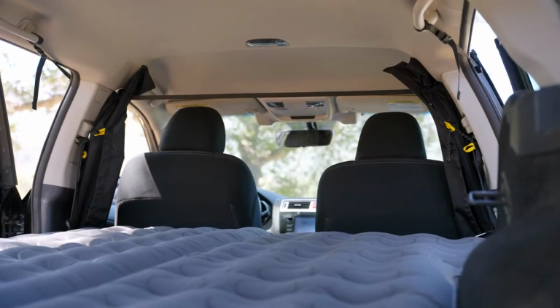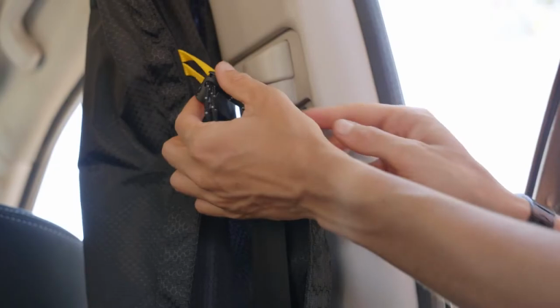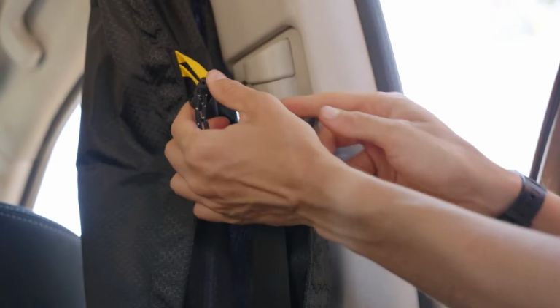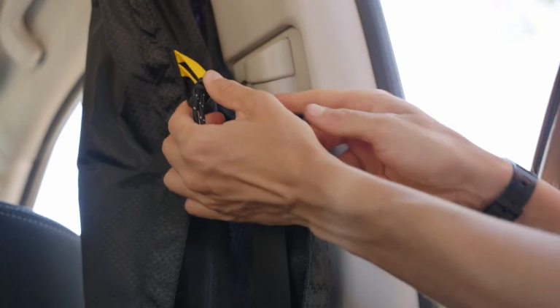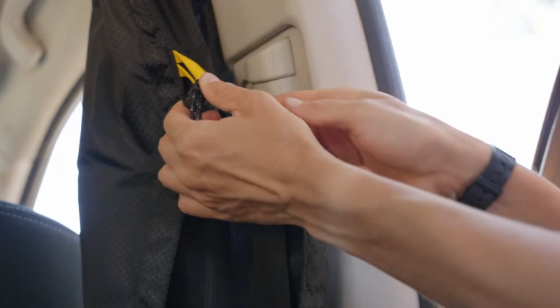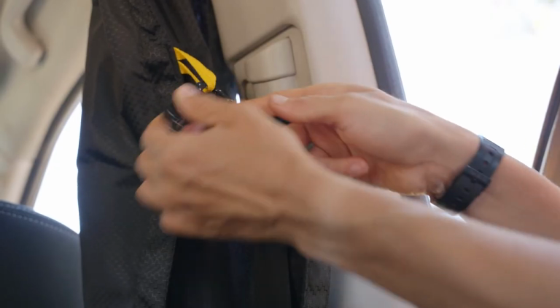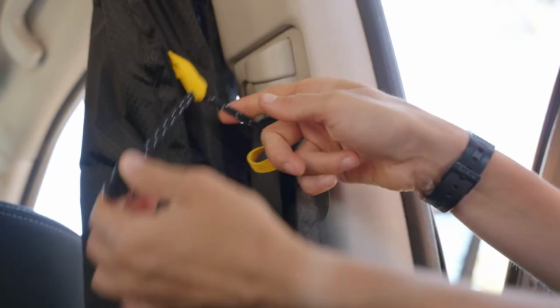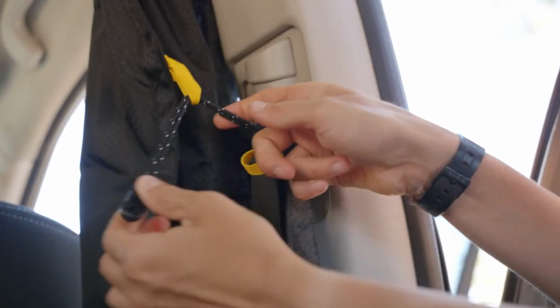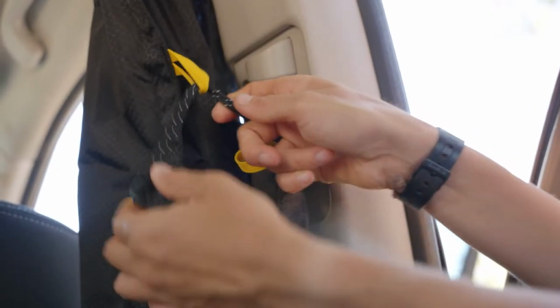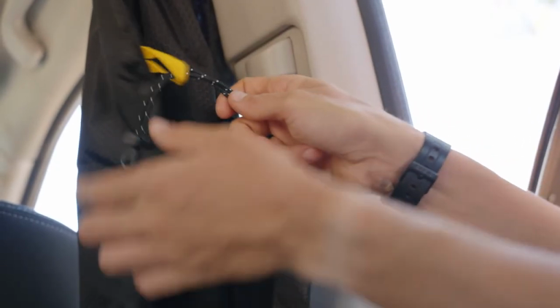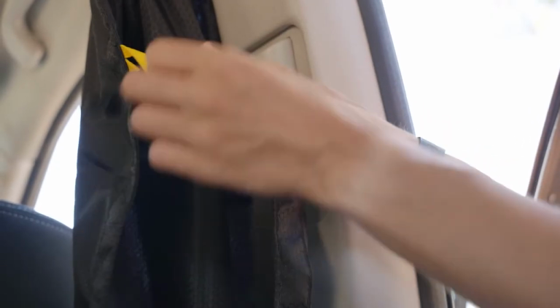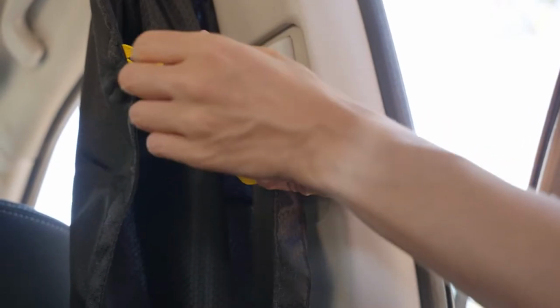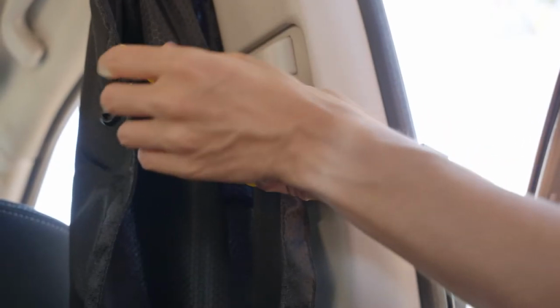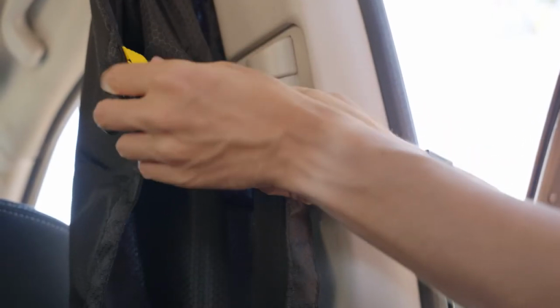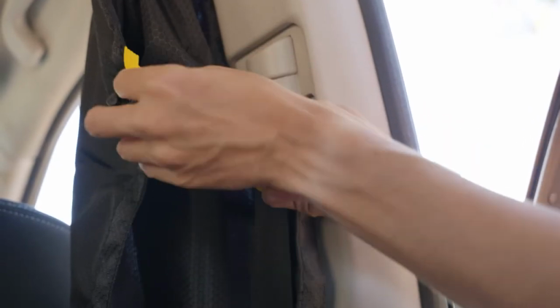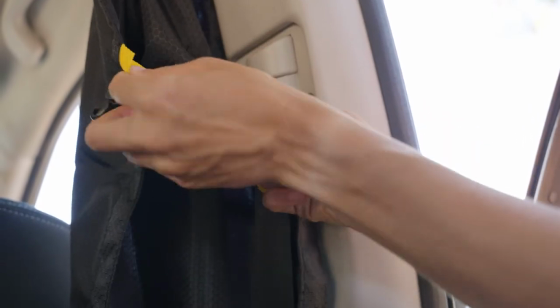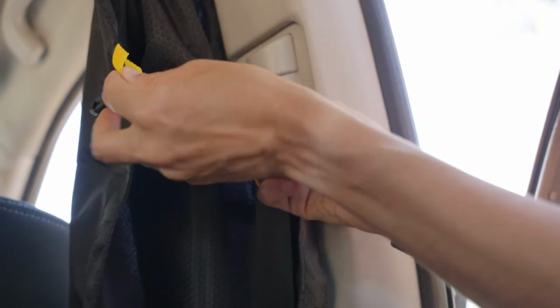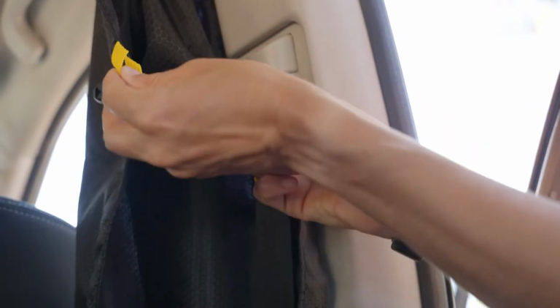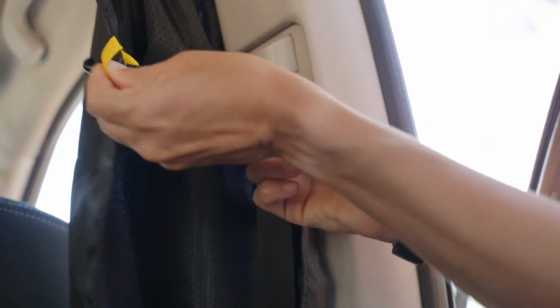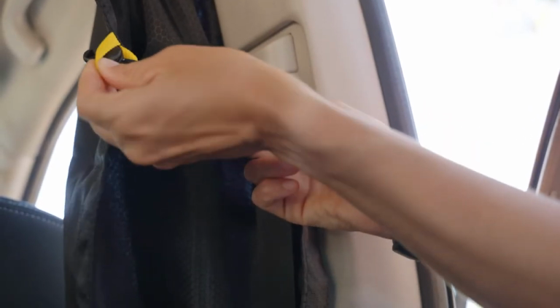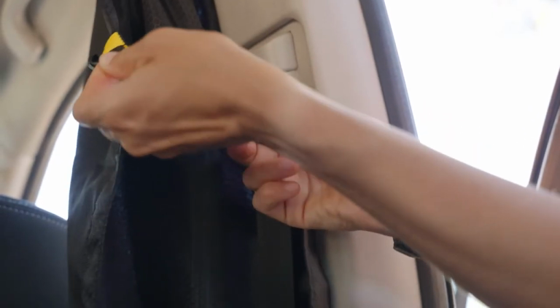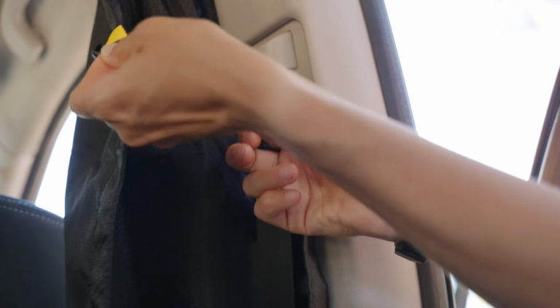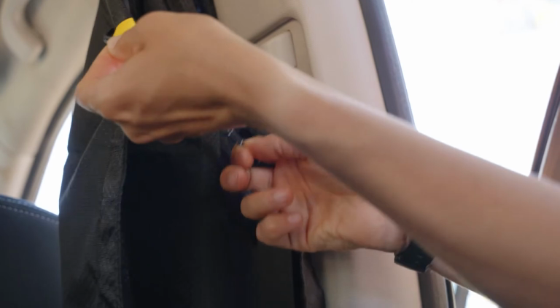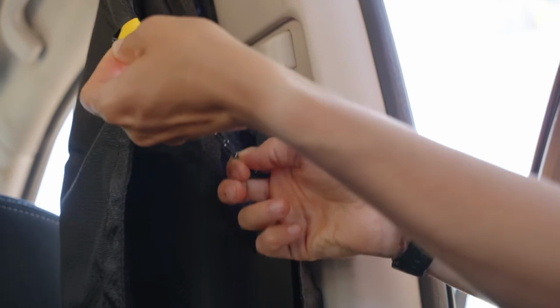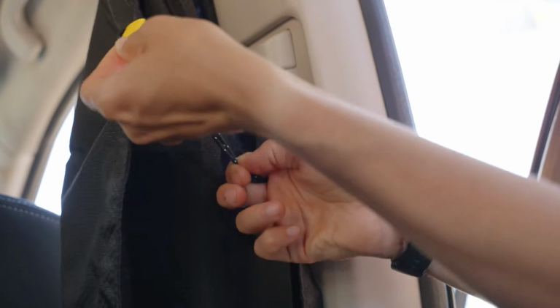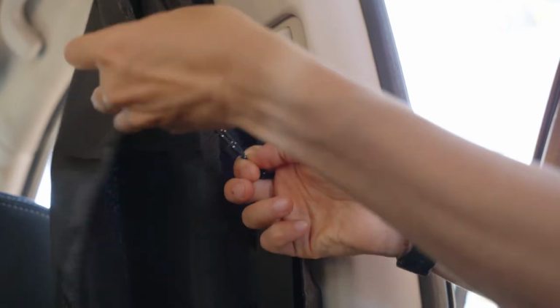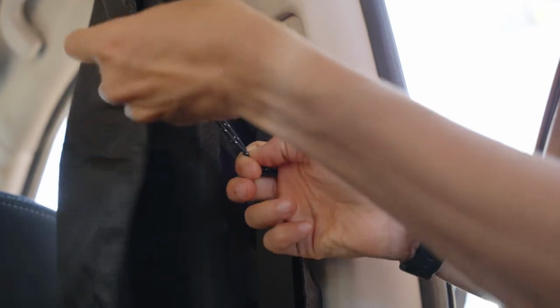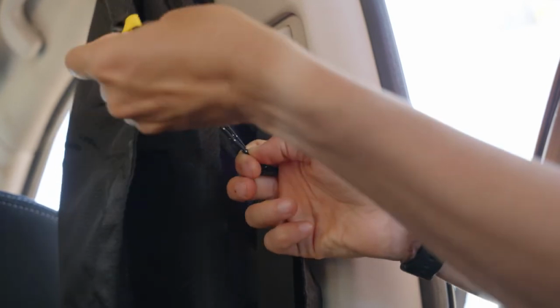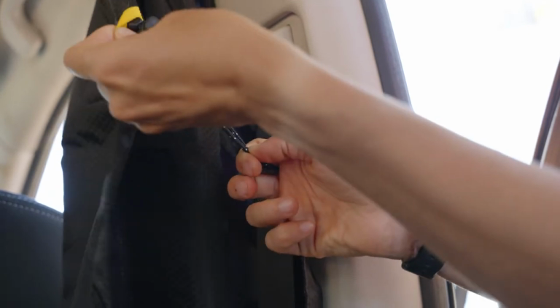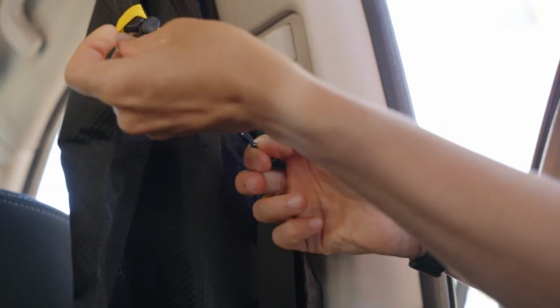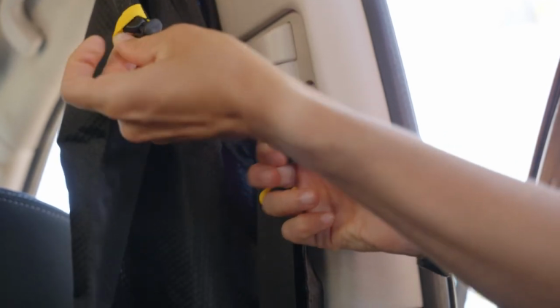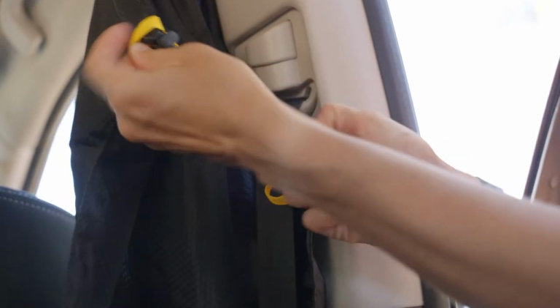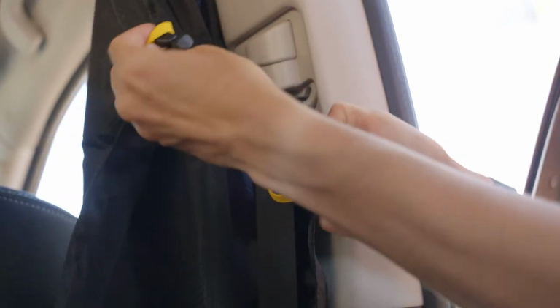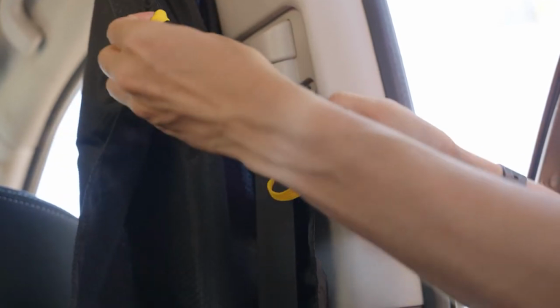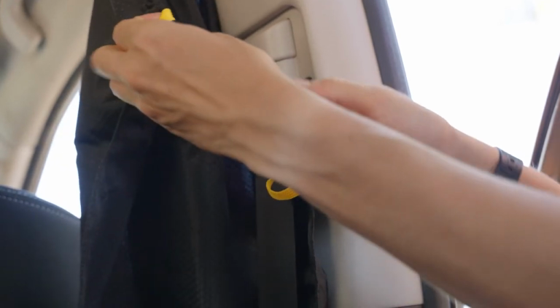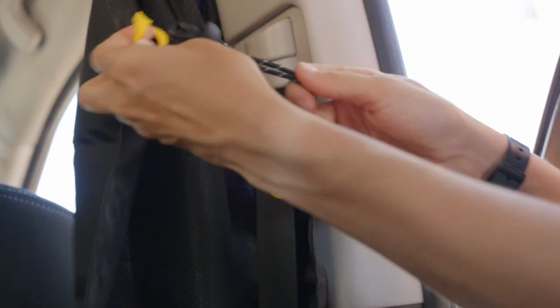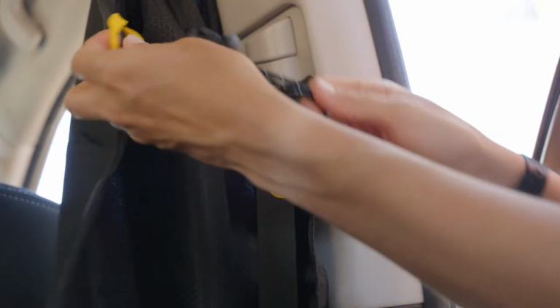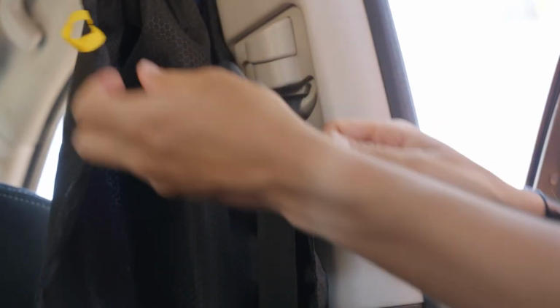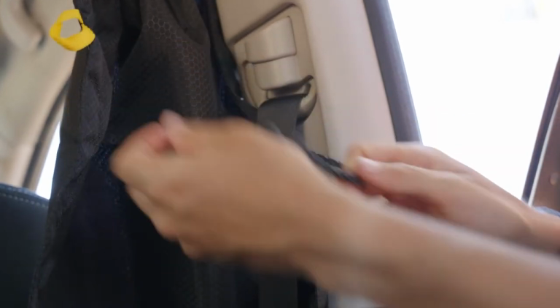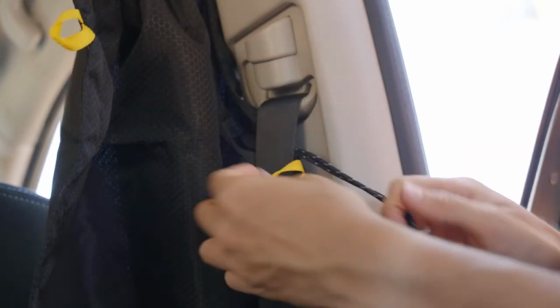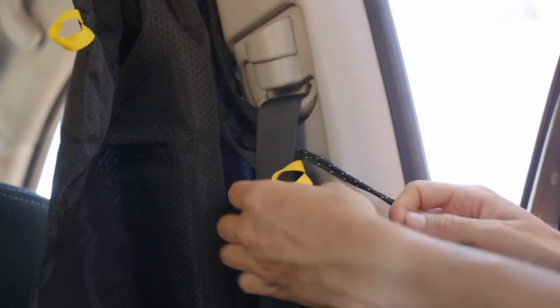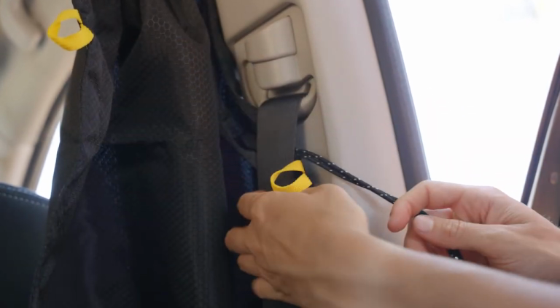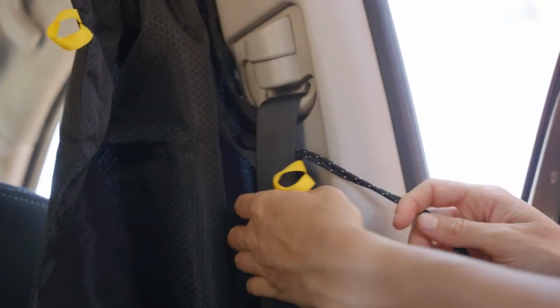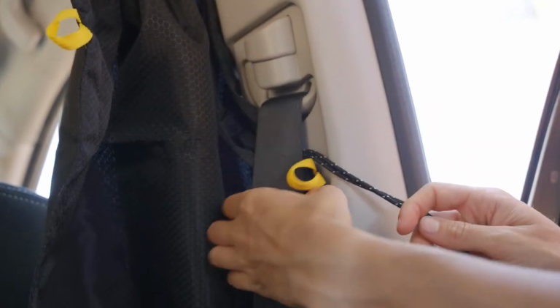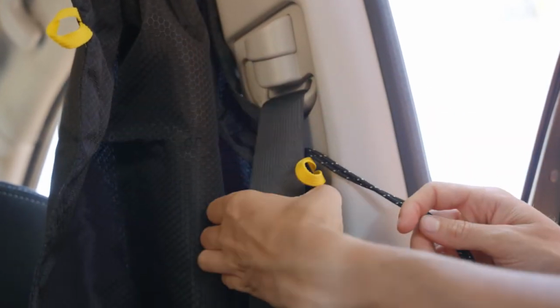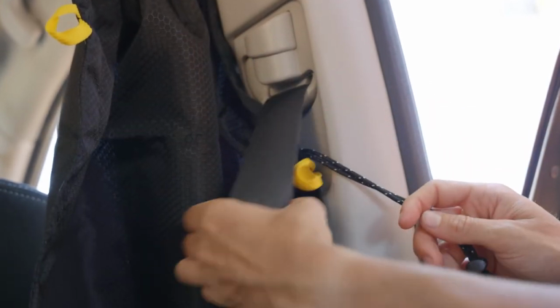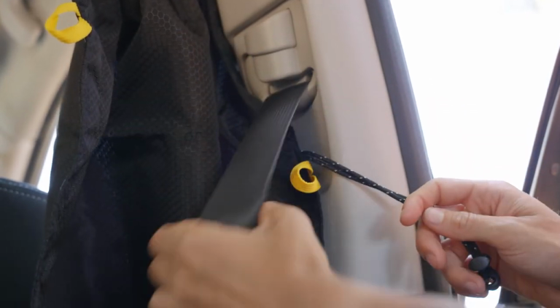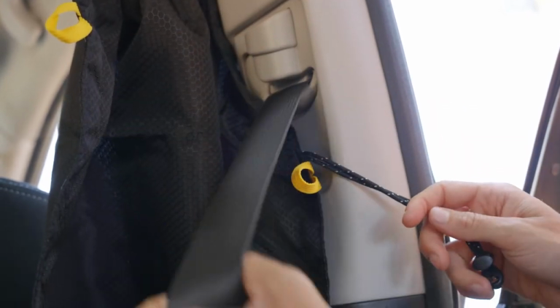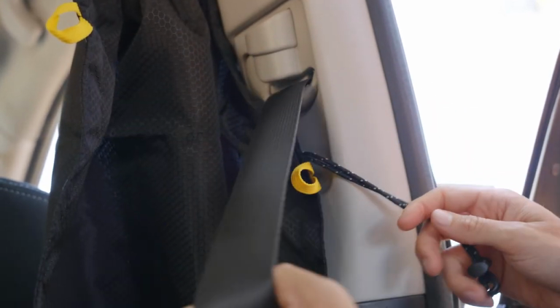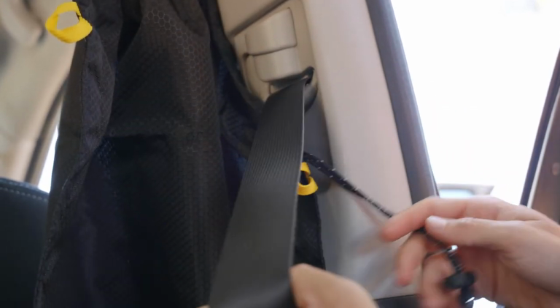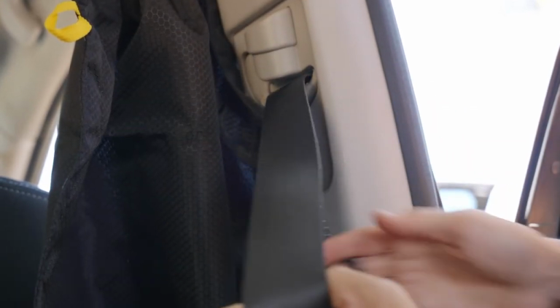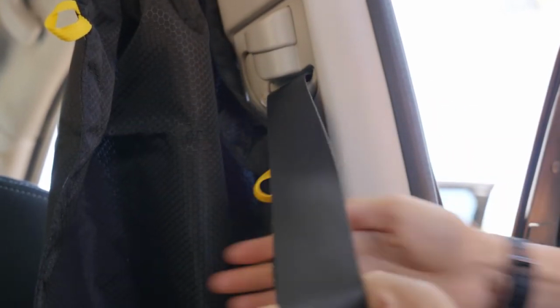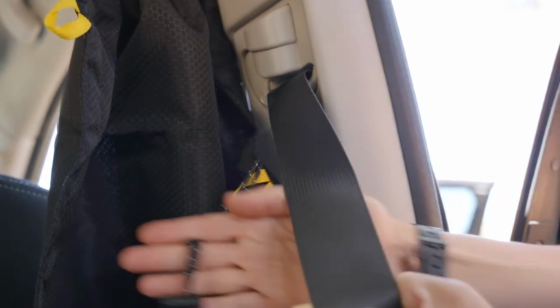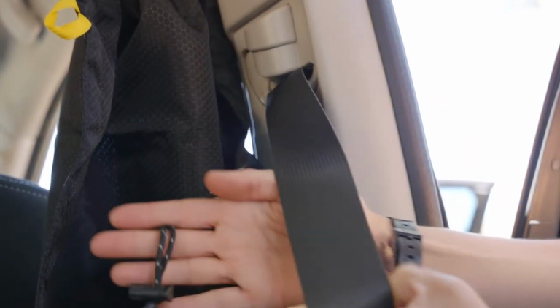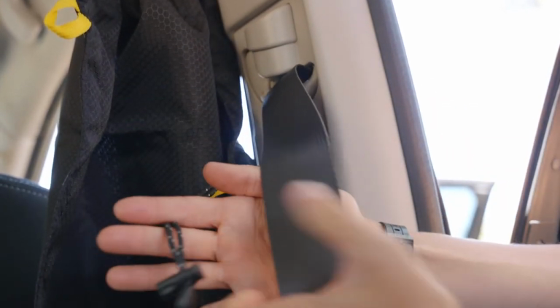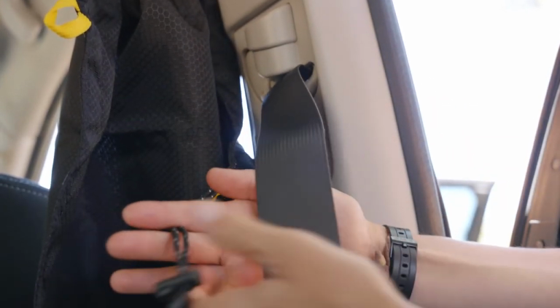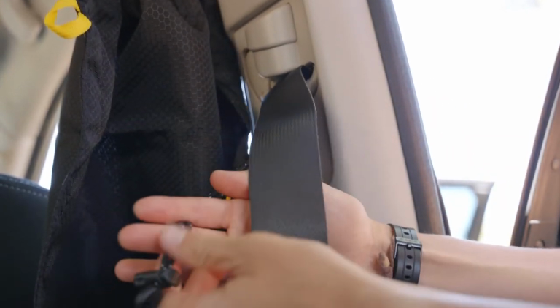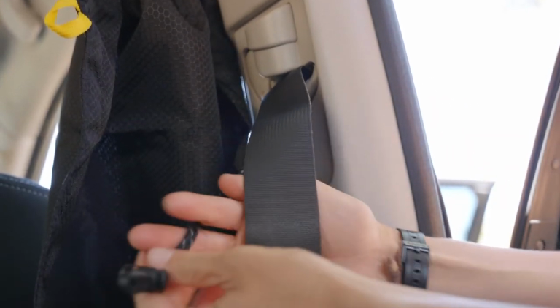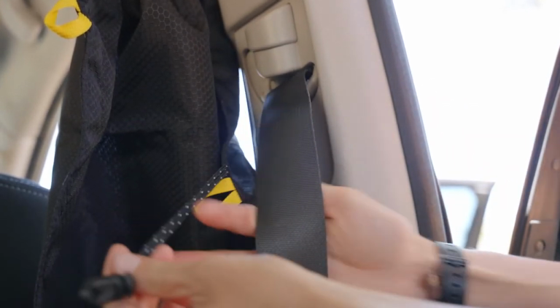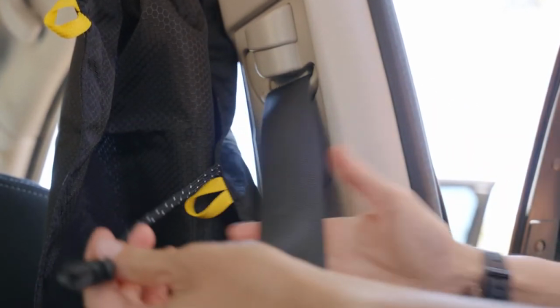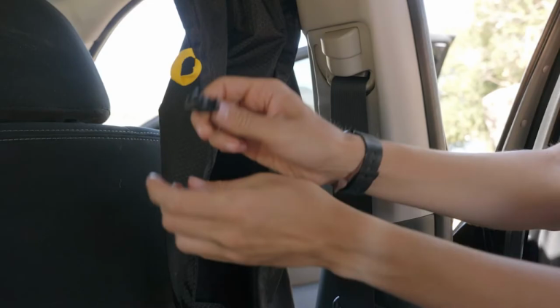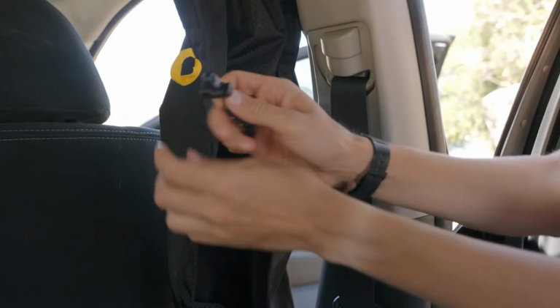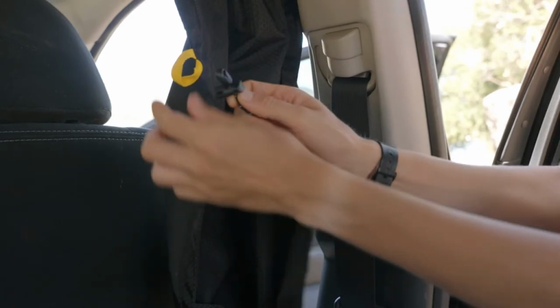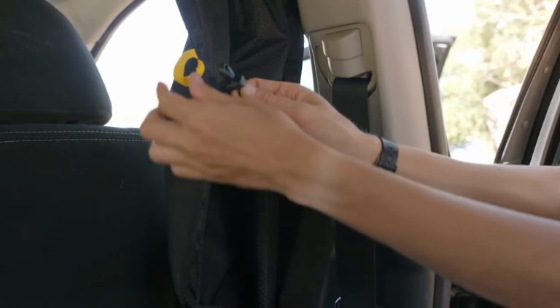Should you choose to leave the privacy curtain installed while driving, be sure to detach the anchor cords so that the seat belts can be safely used.